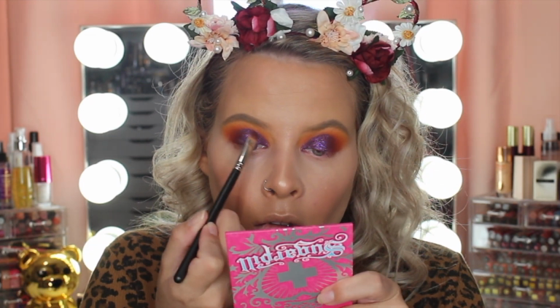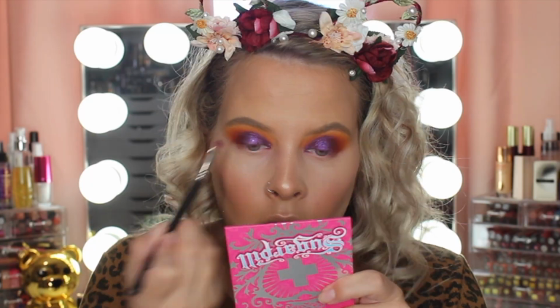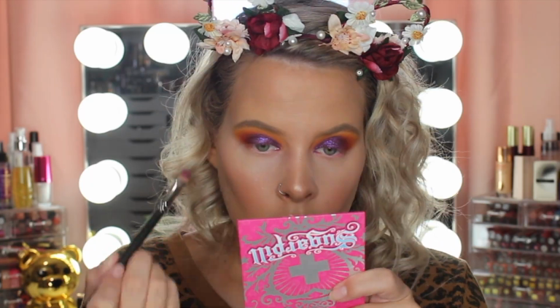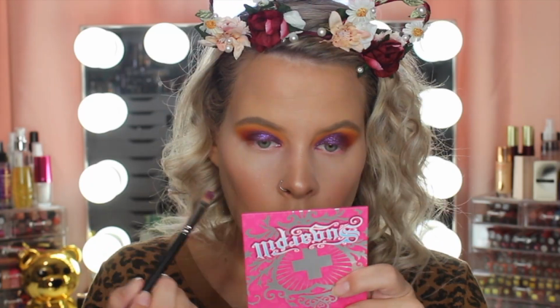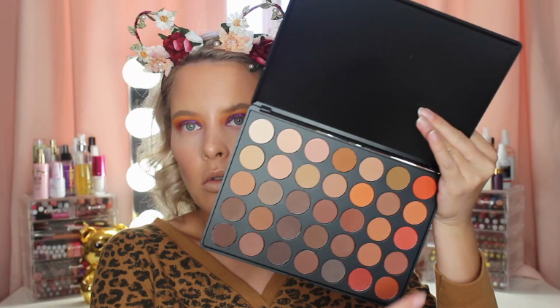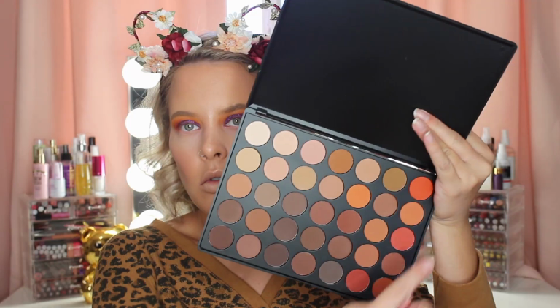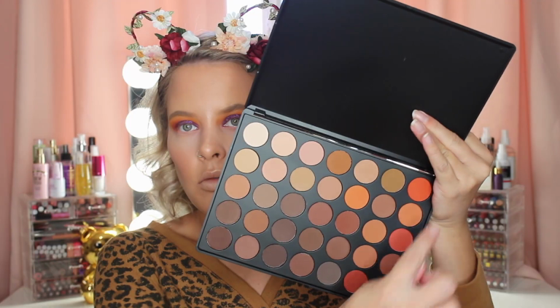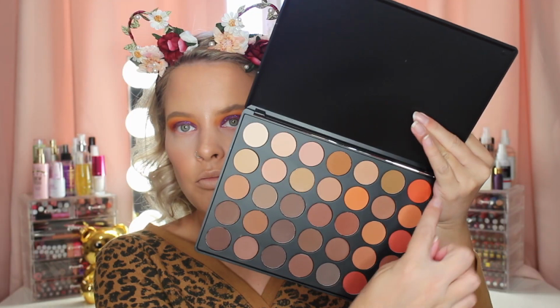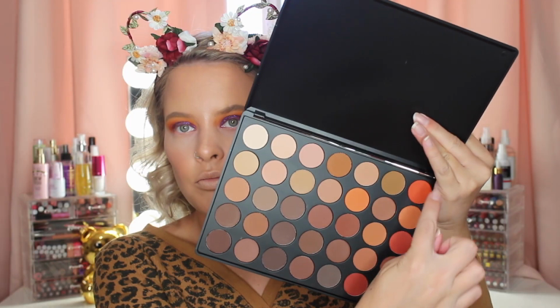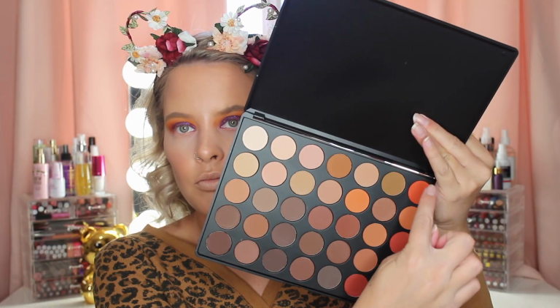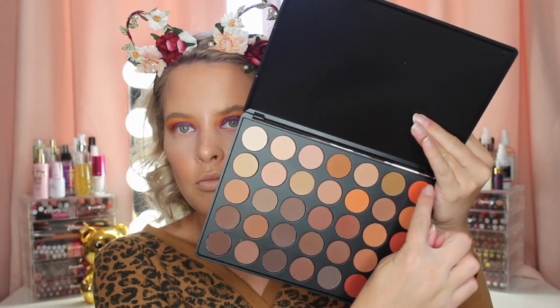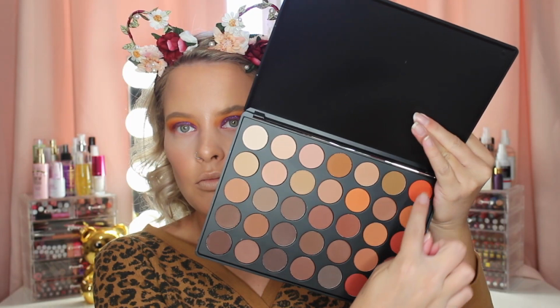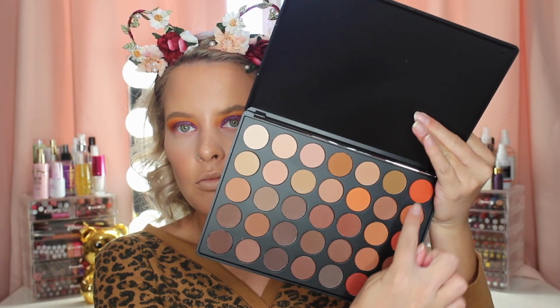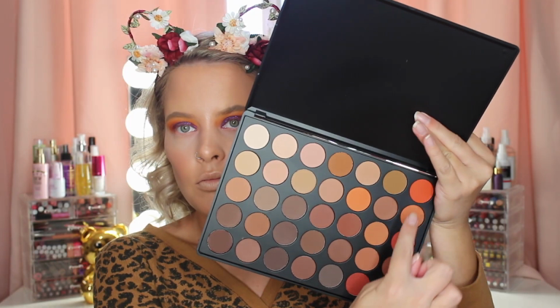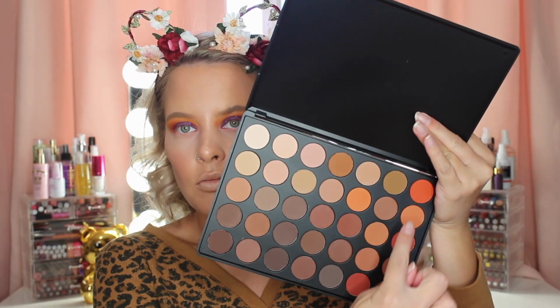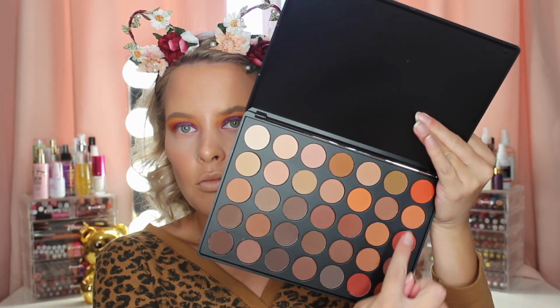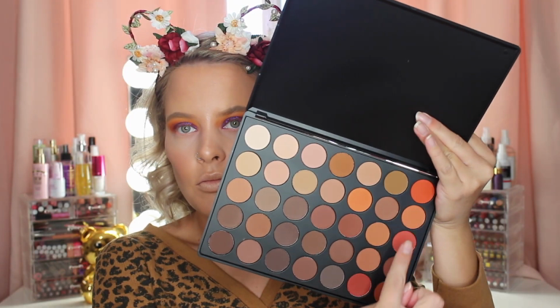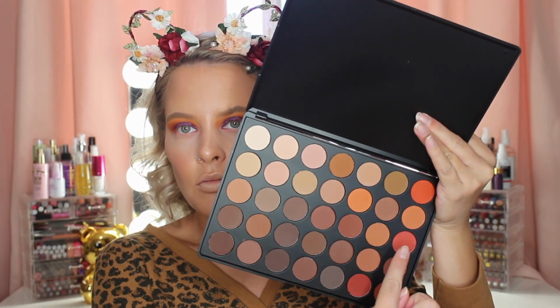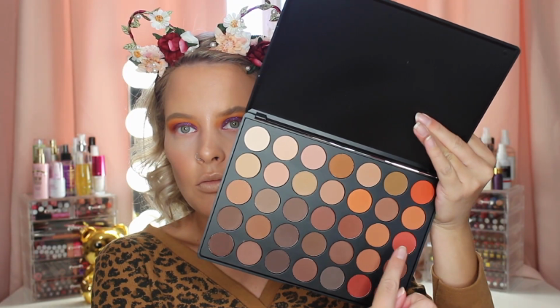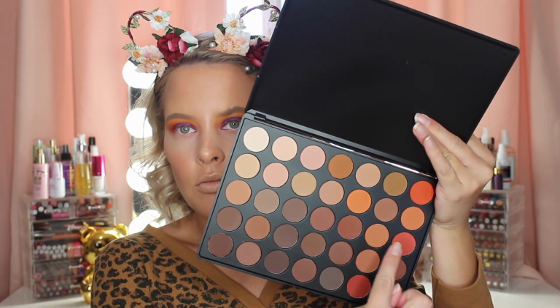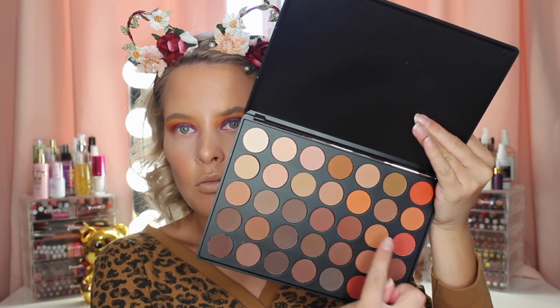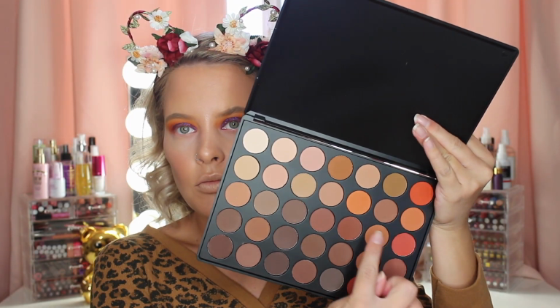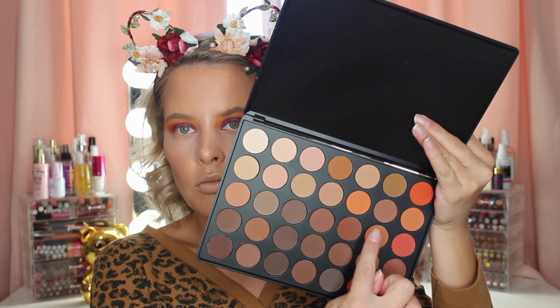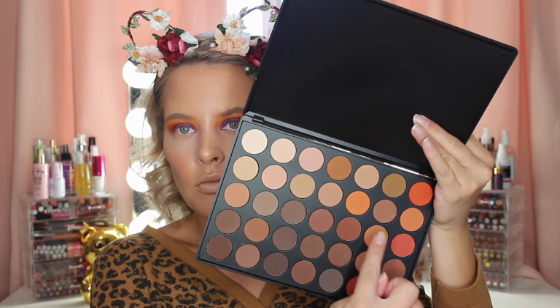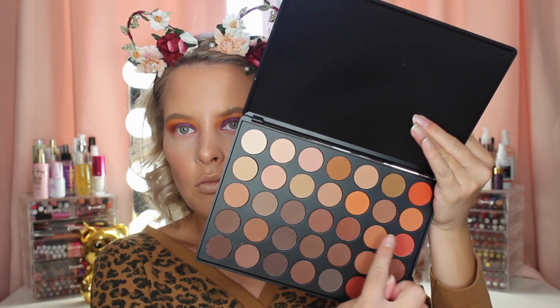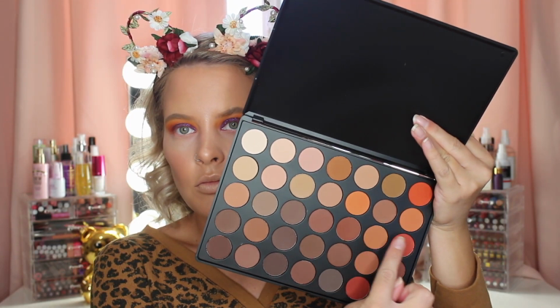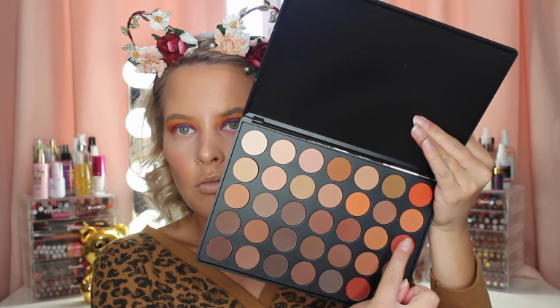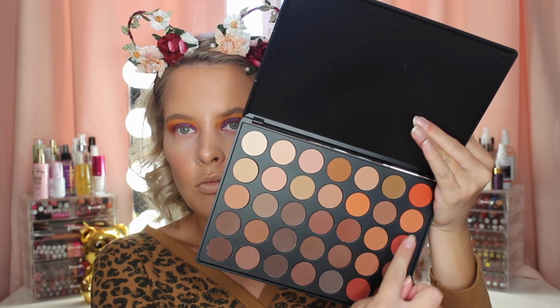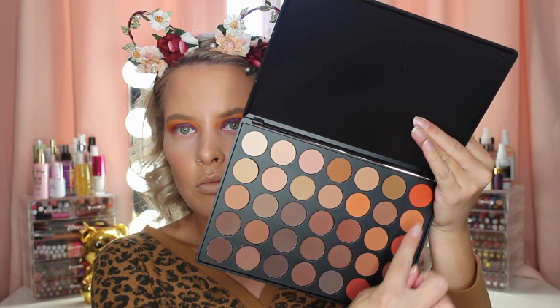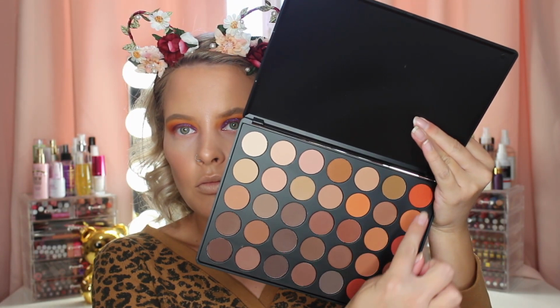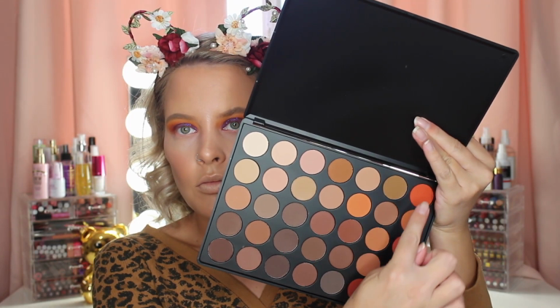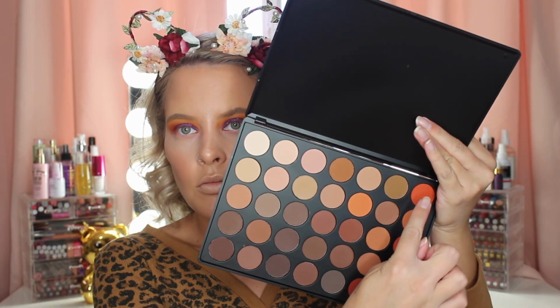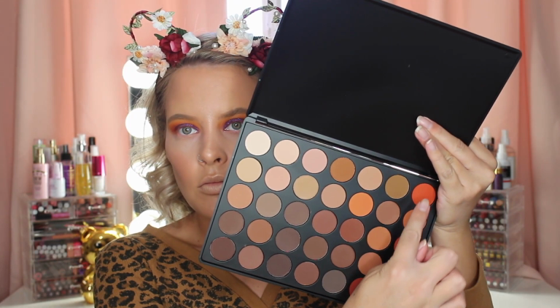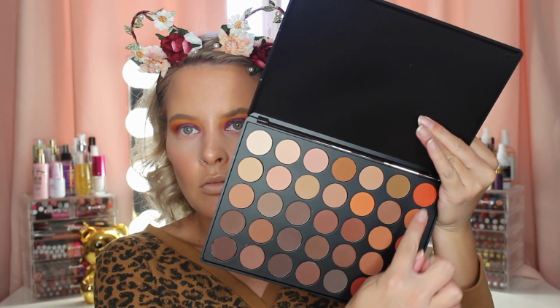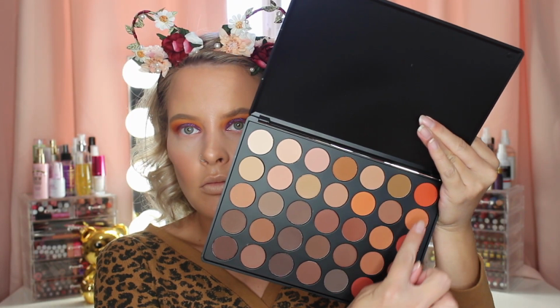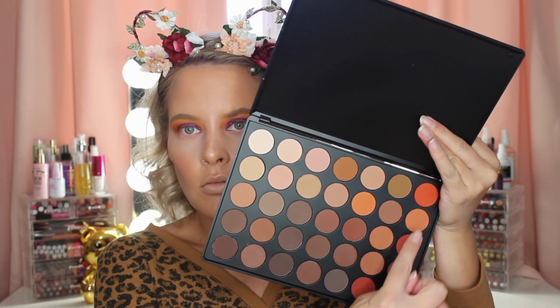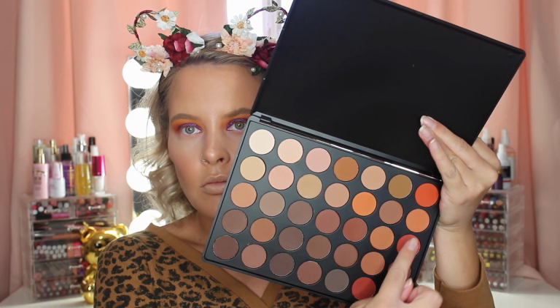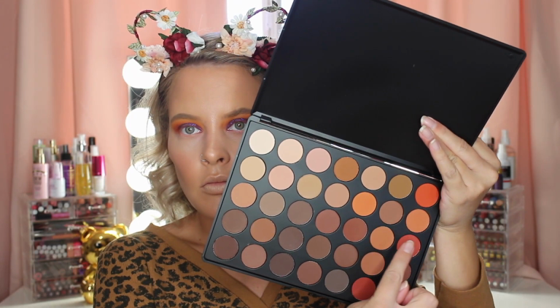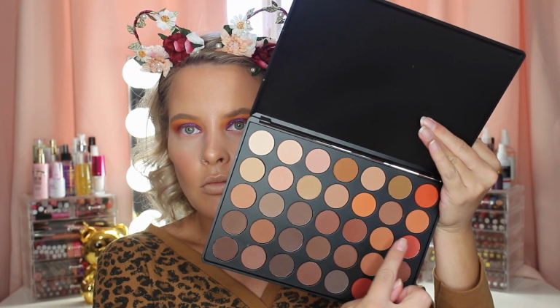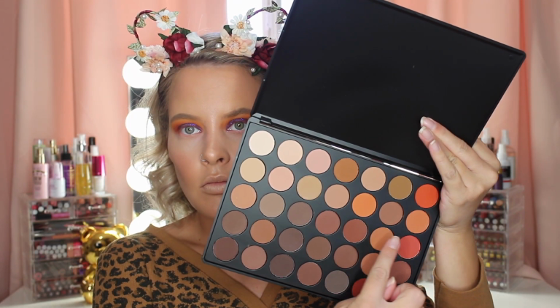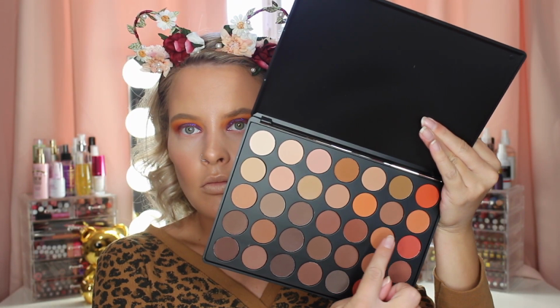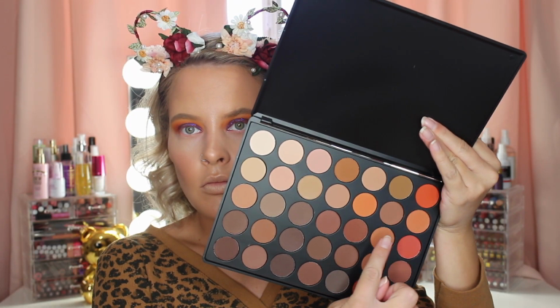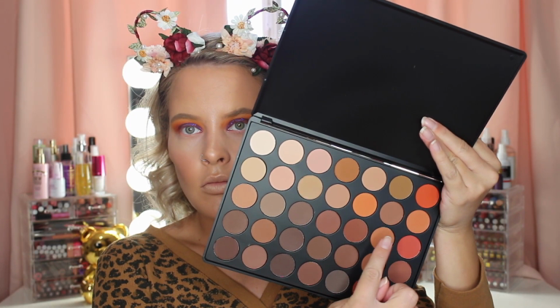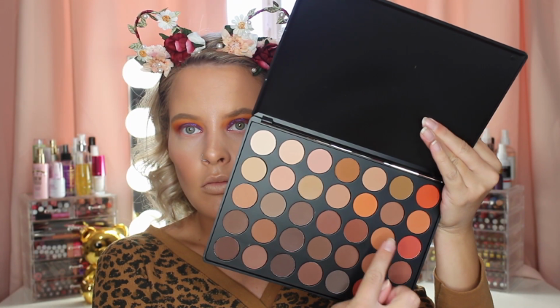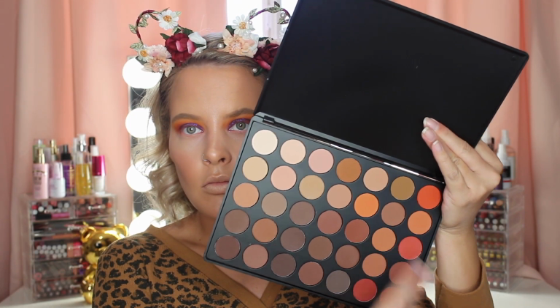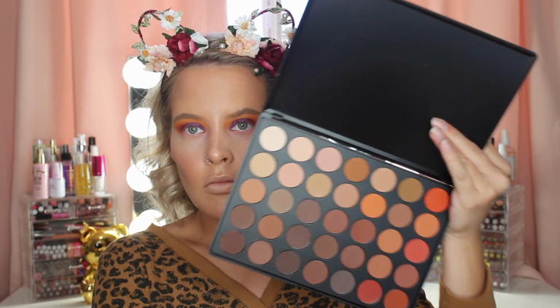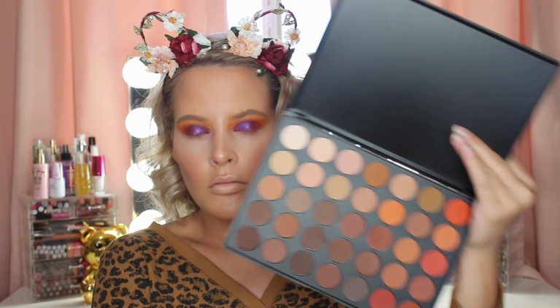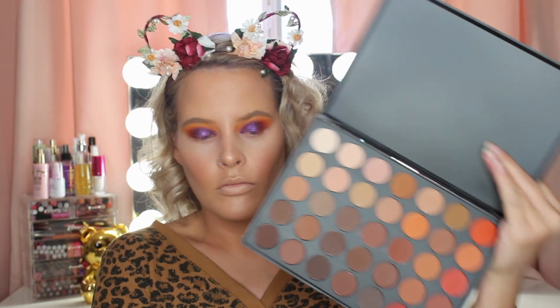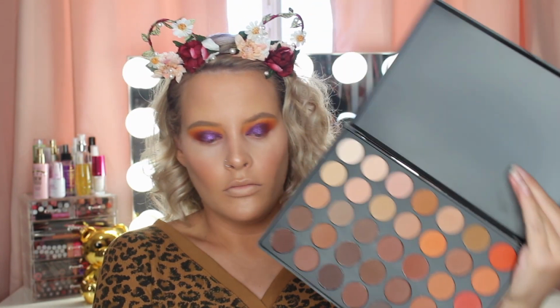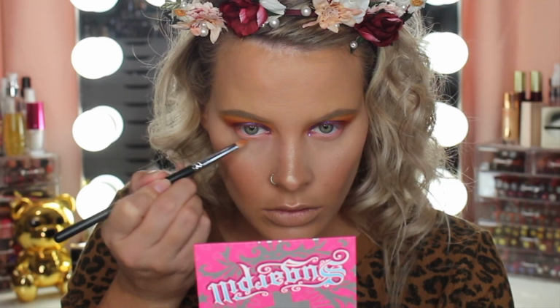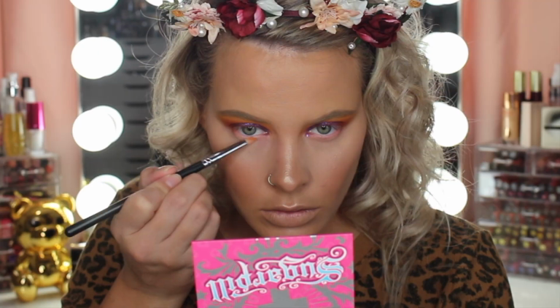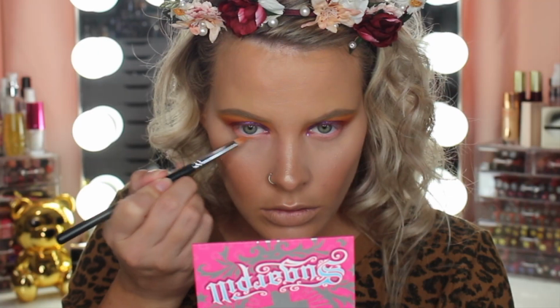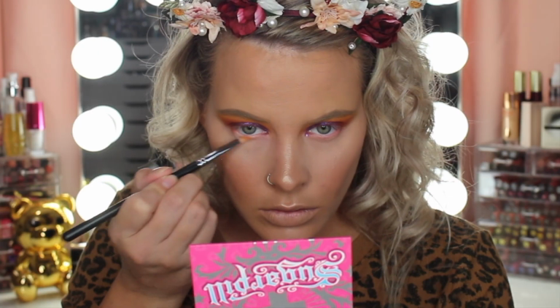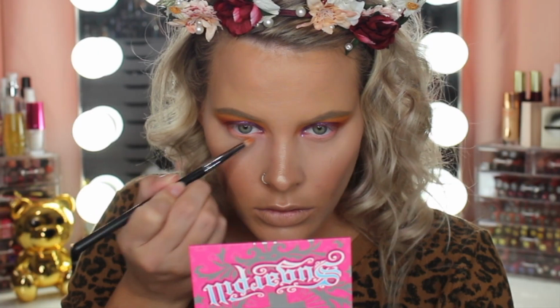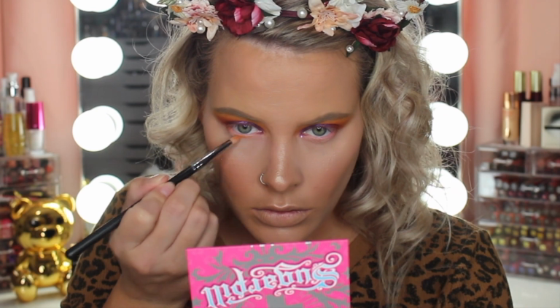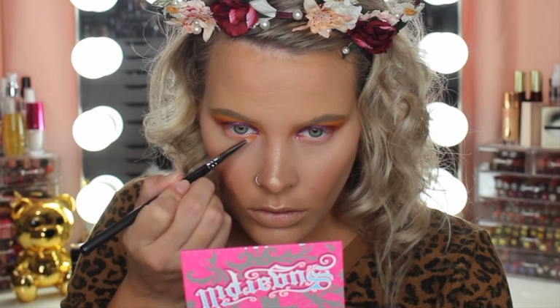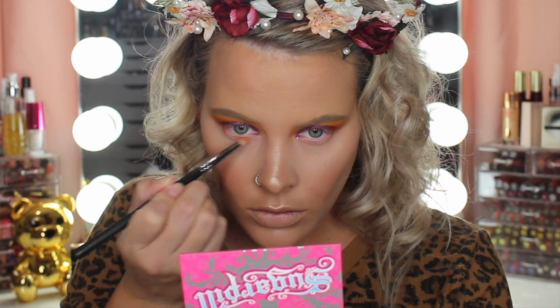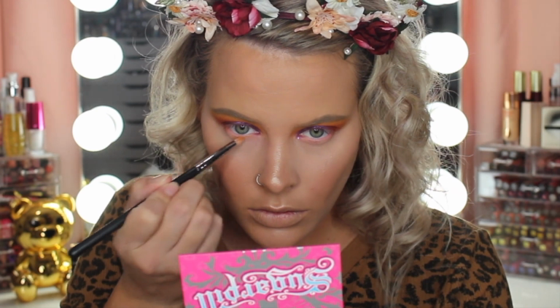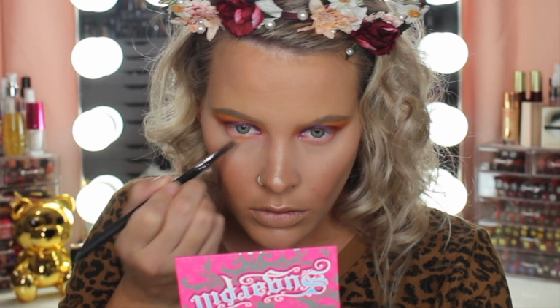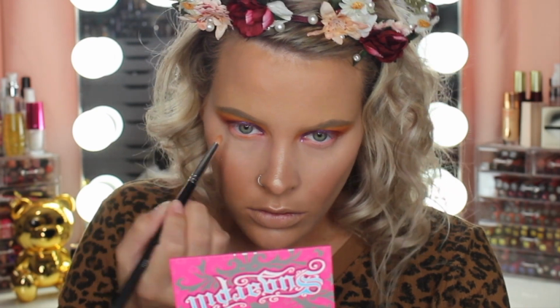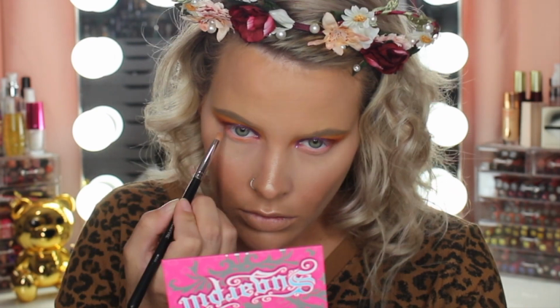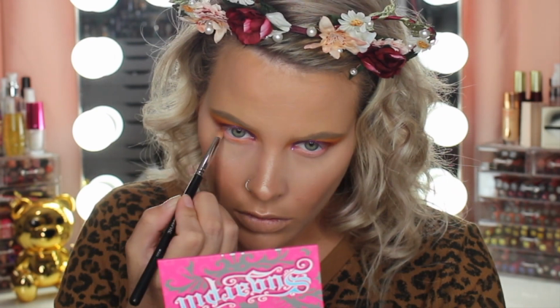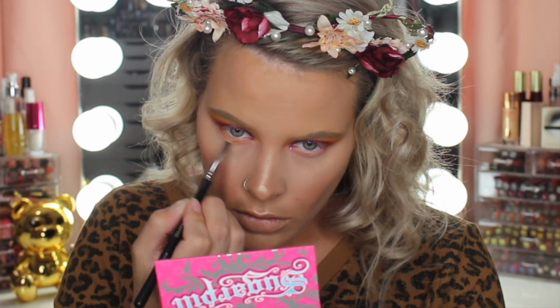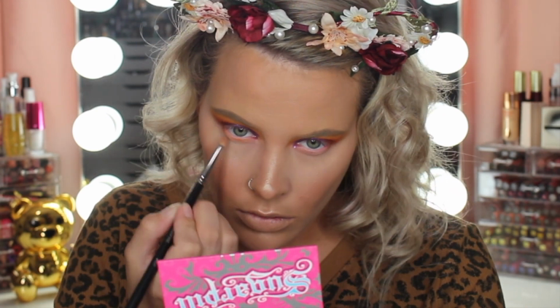To get started on the lower lash line I'm just taking a mix of all these orange shades and just layering them on top of each other.